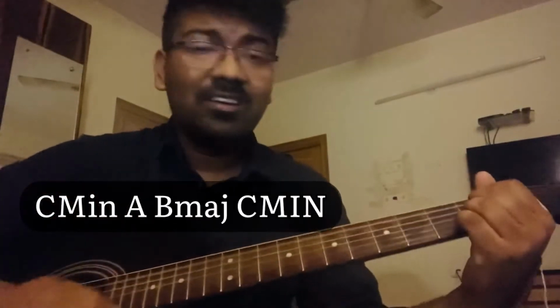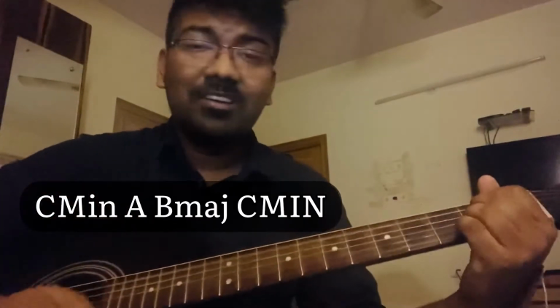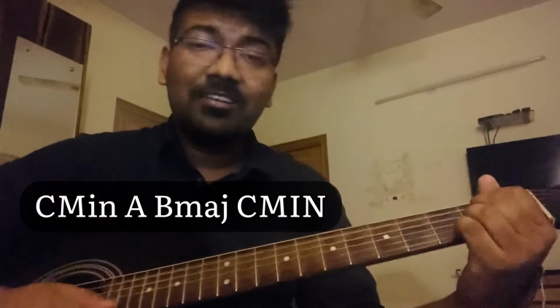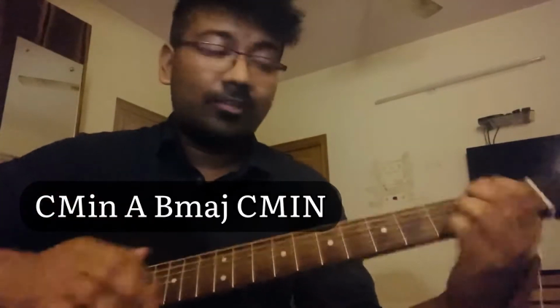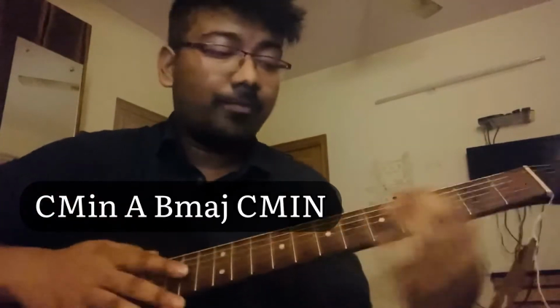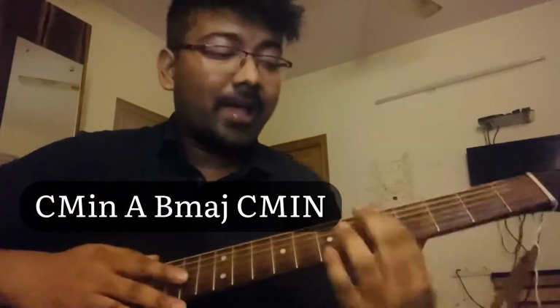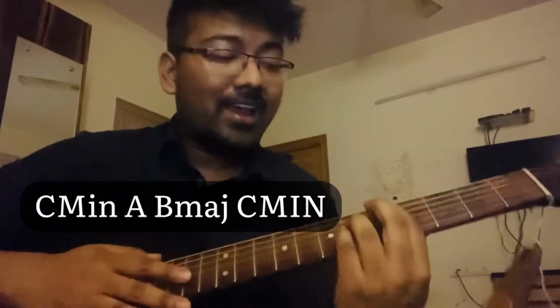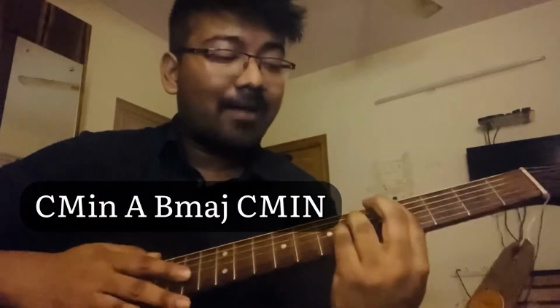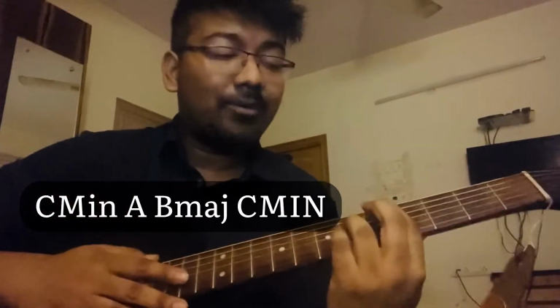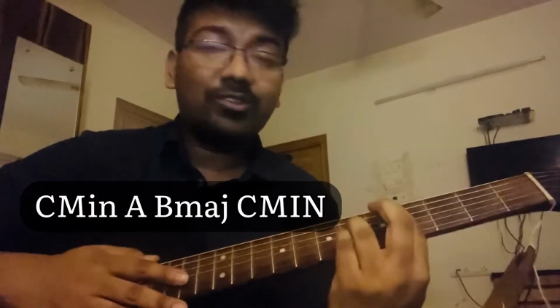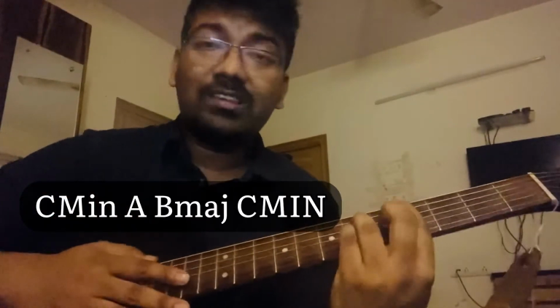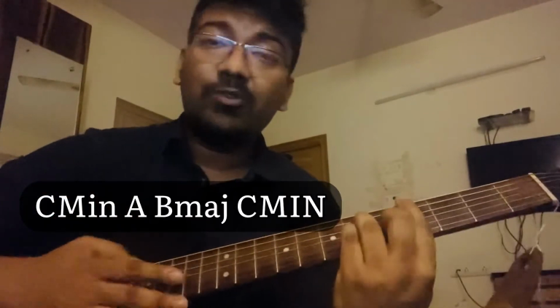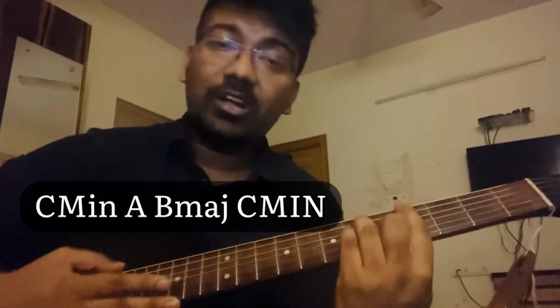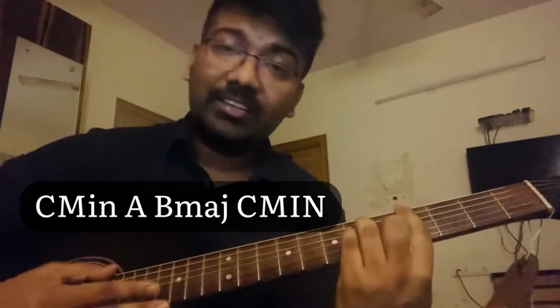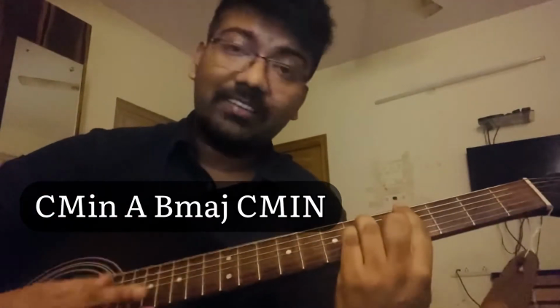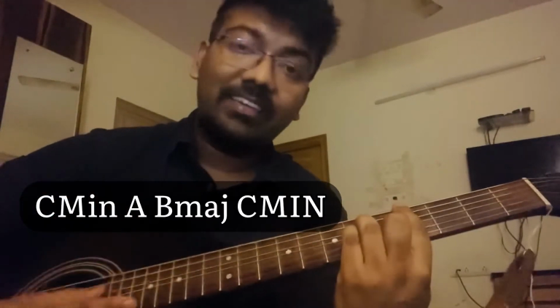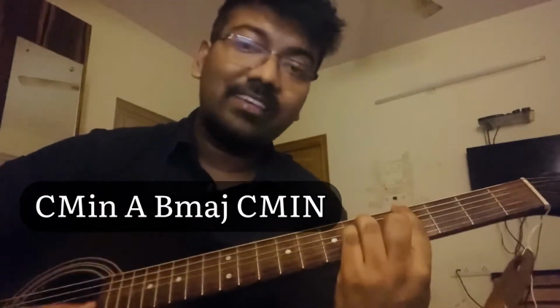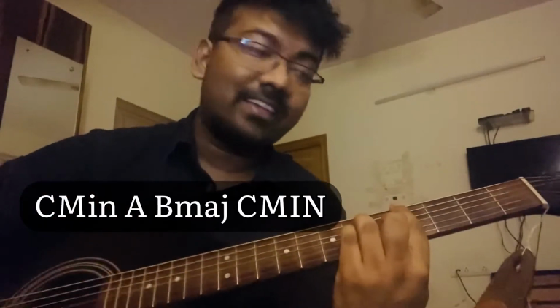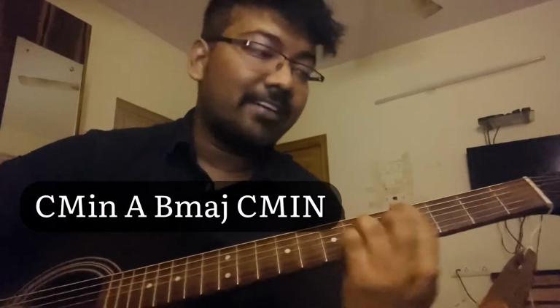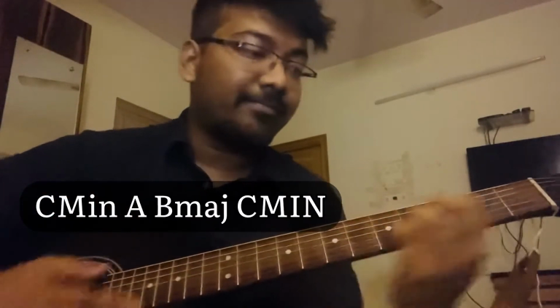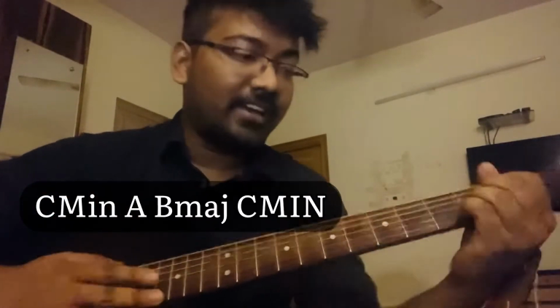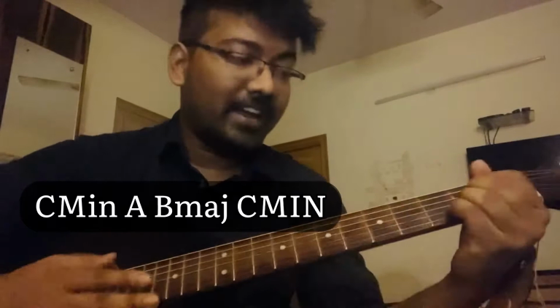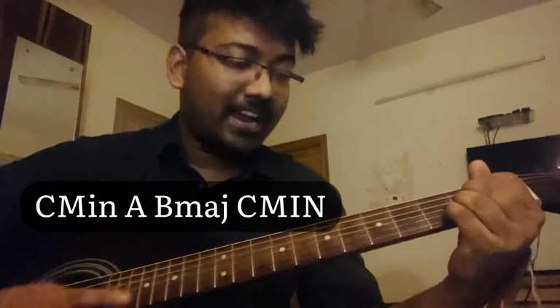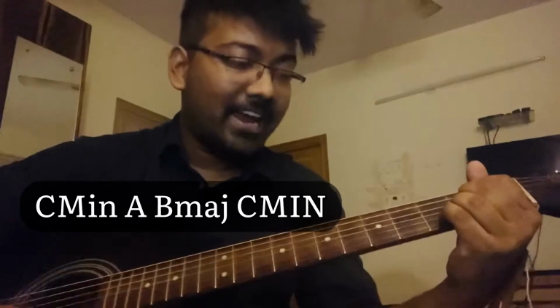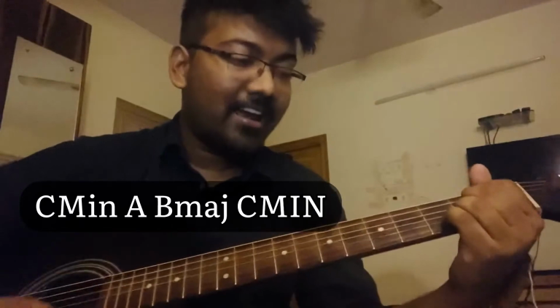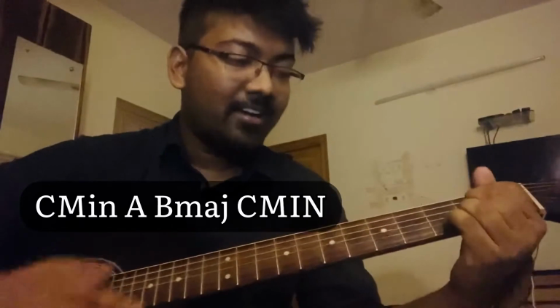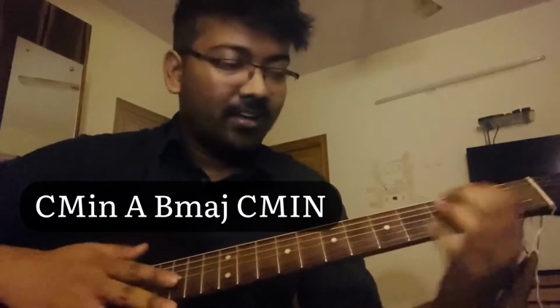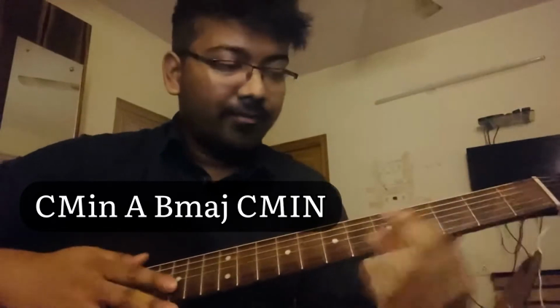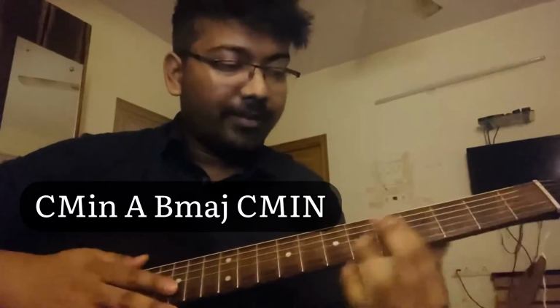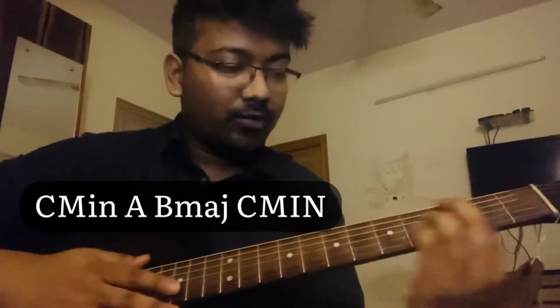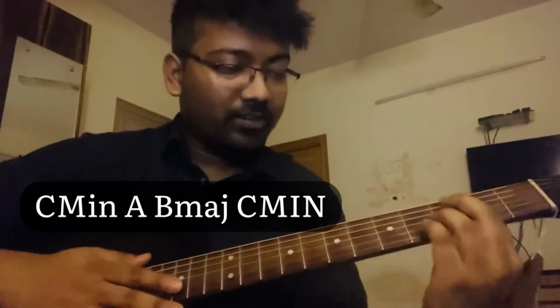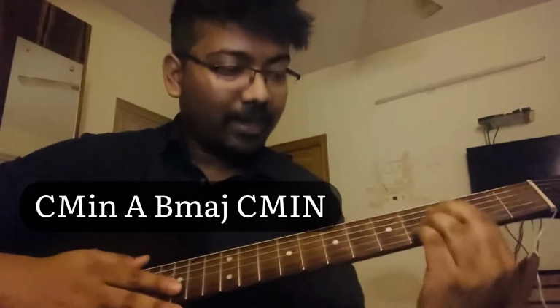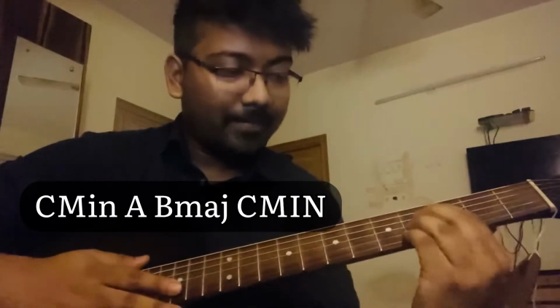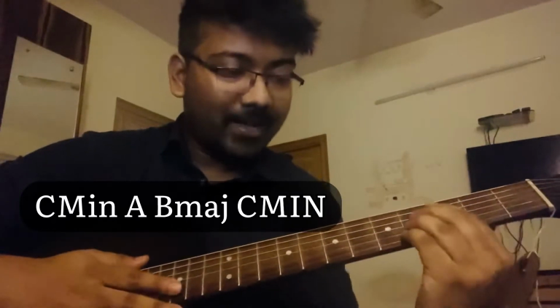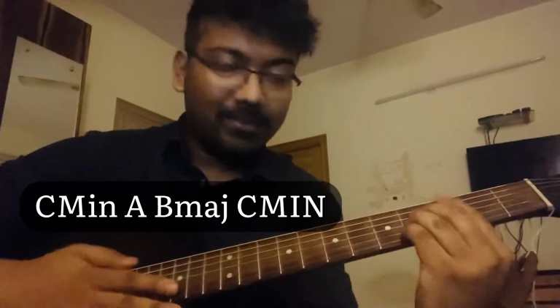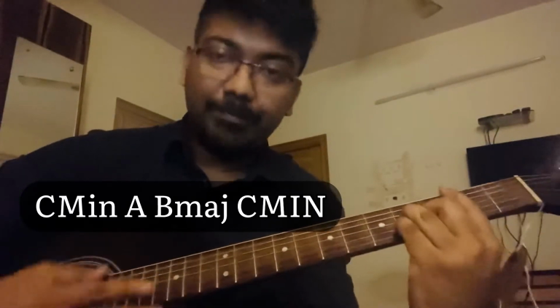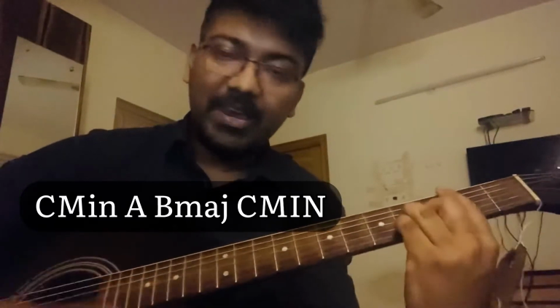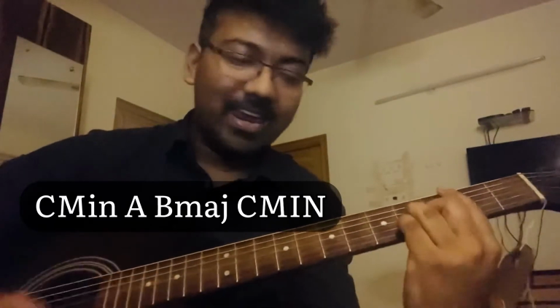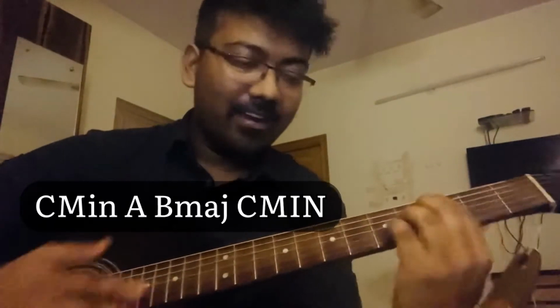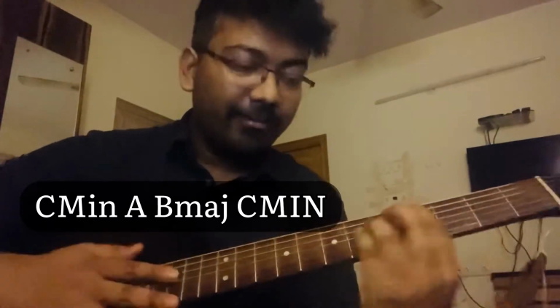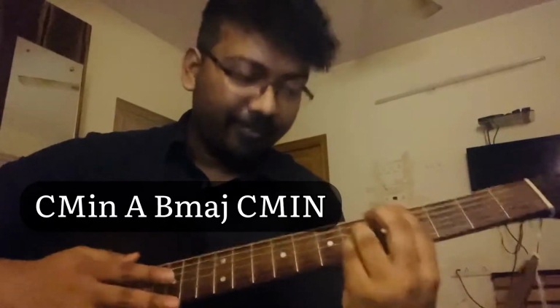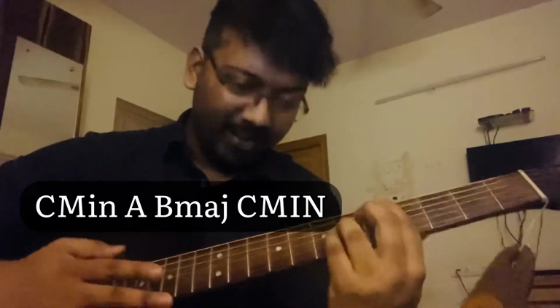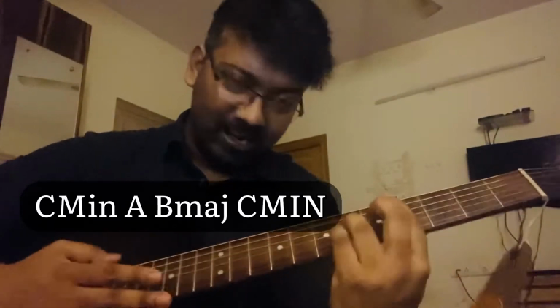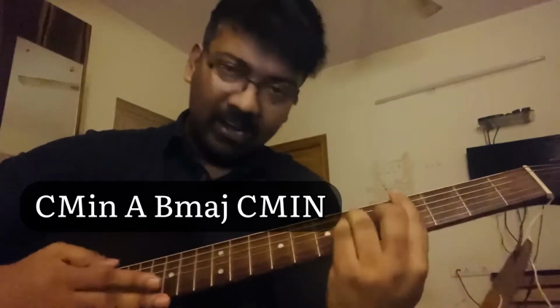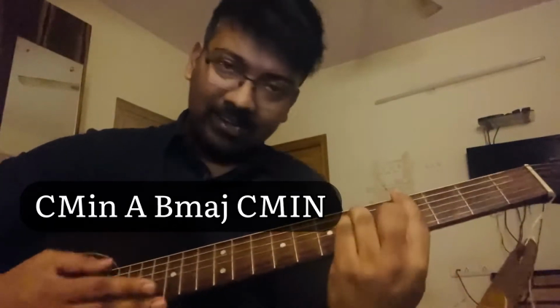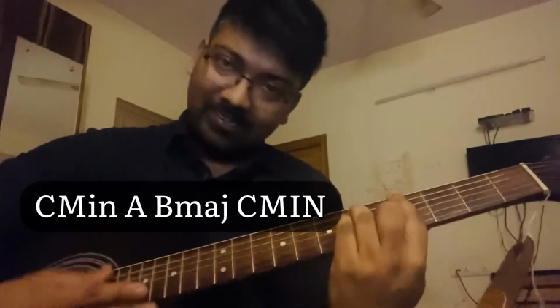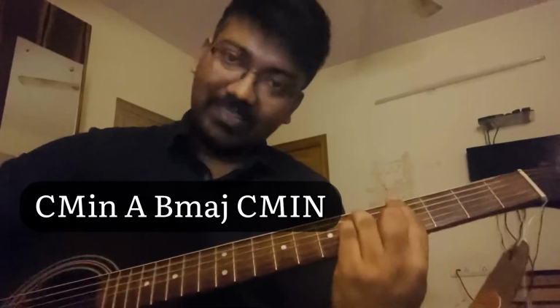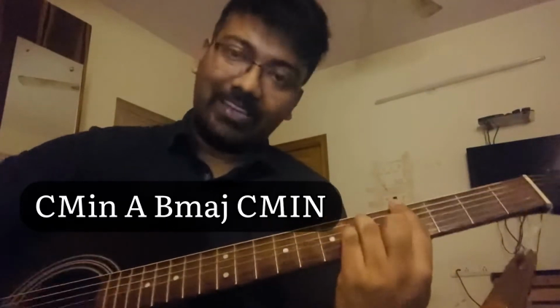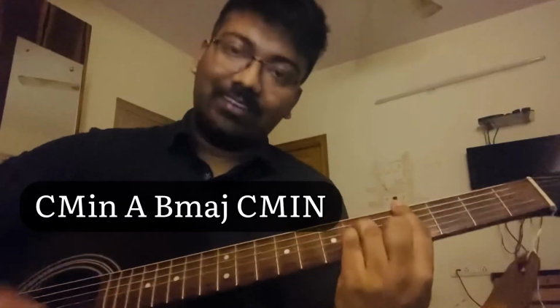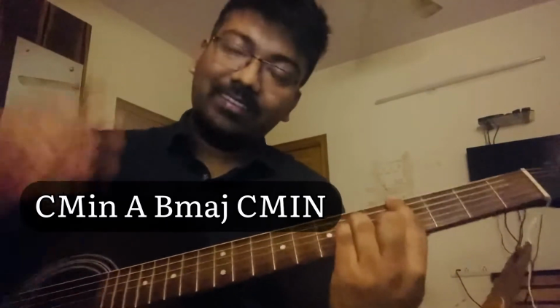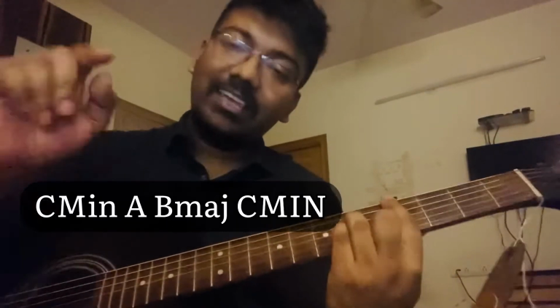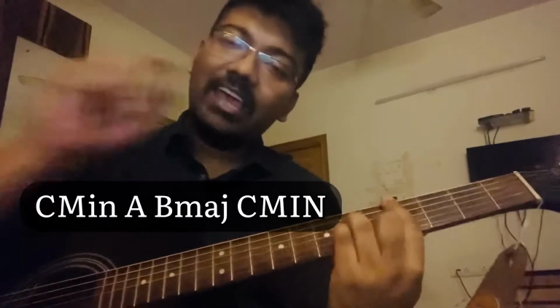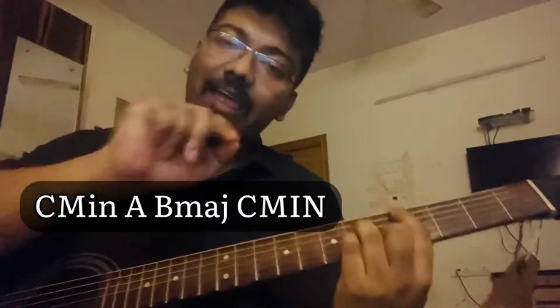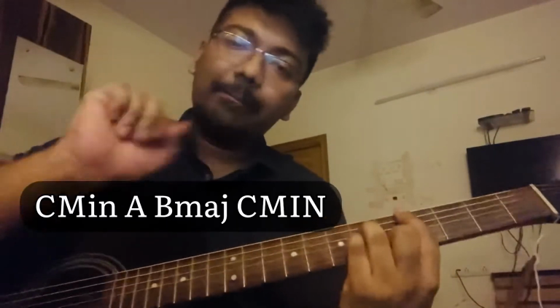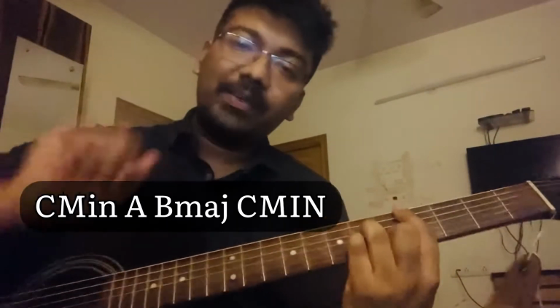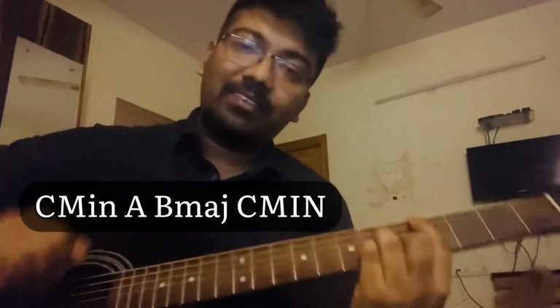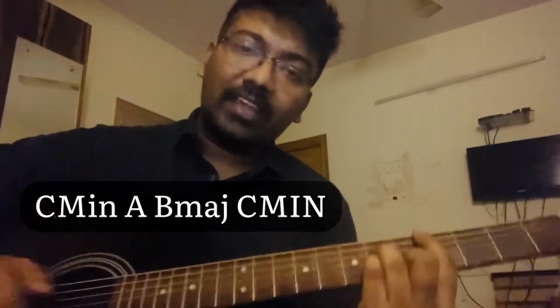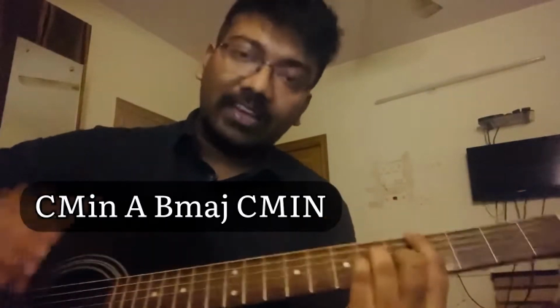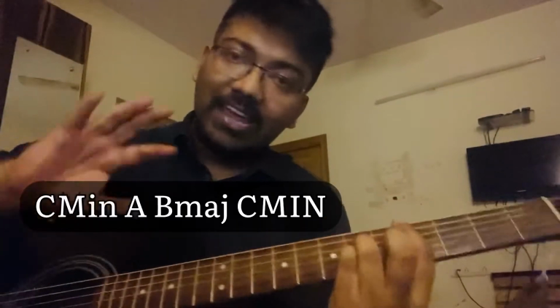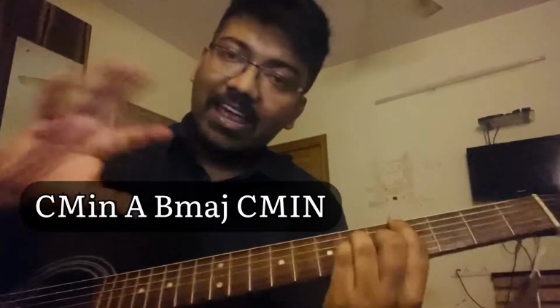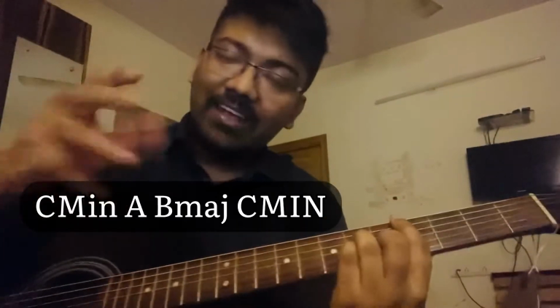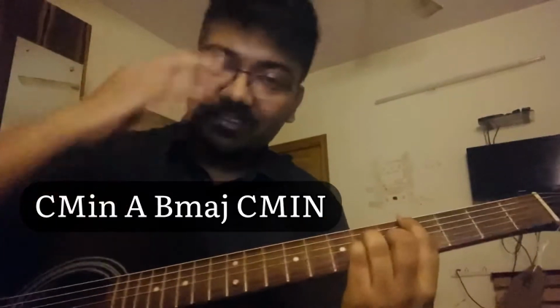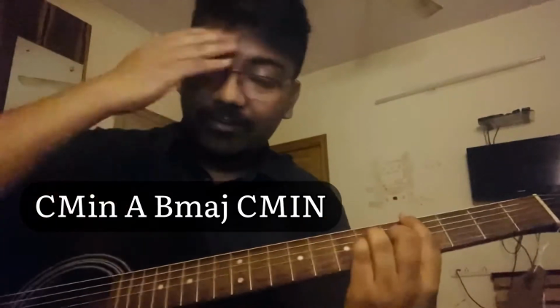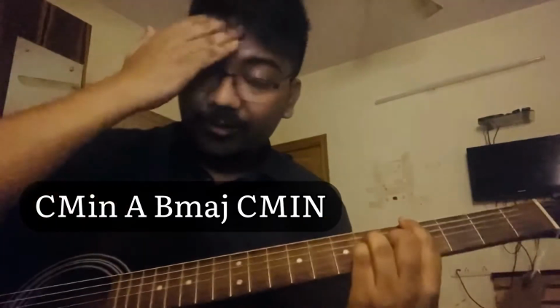First, let's start with C, then A, then B, then C, A, B, C. This is the flow.